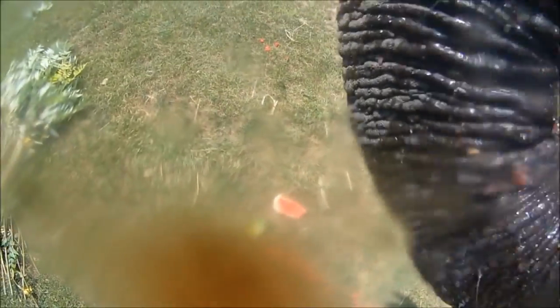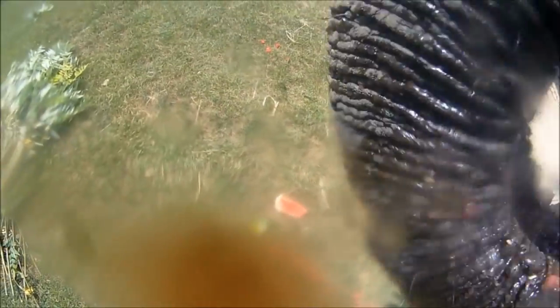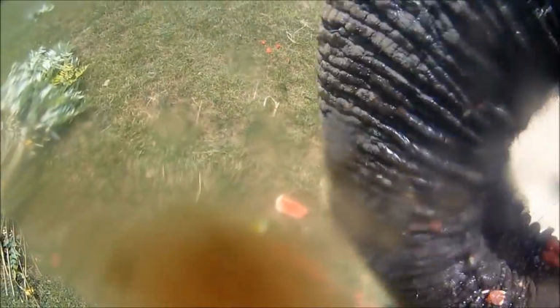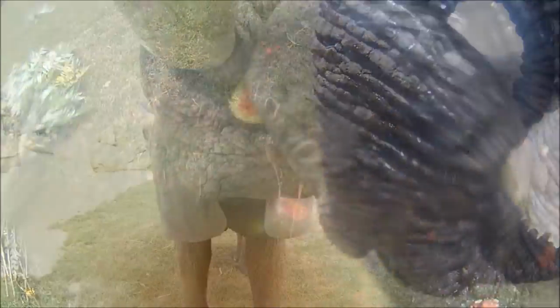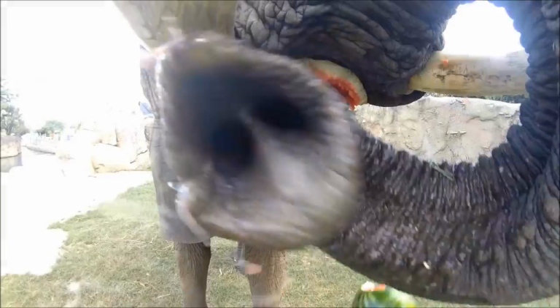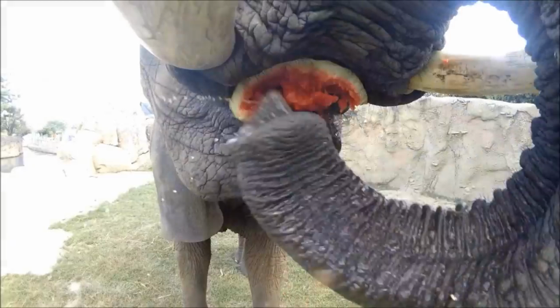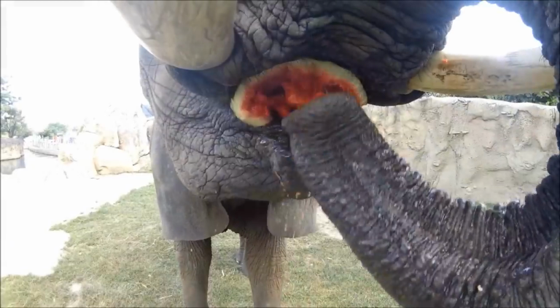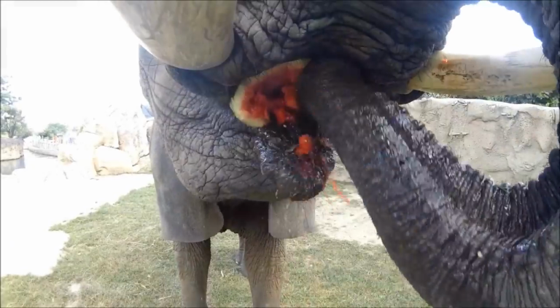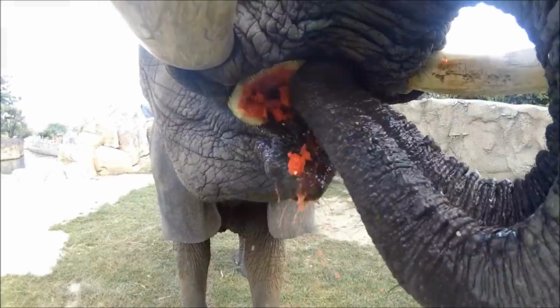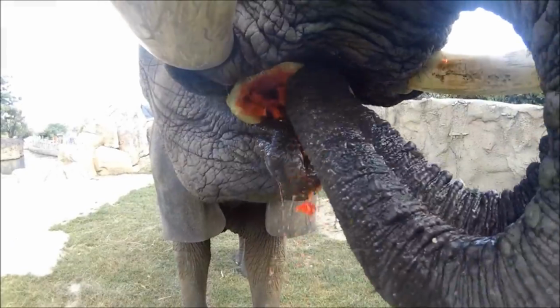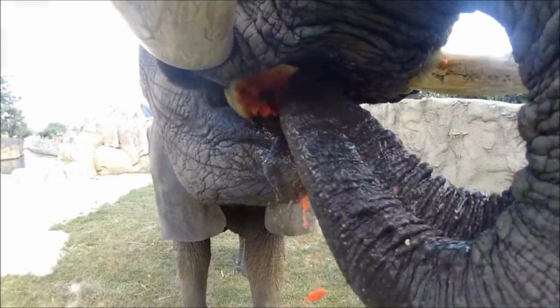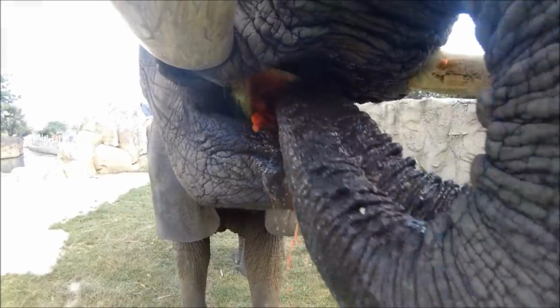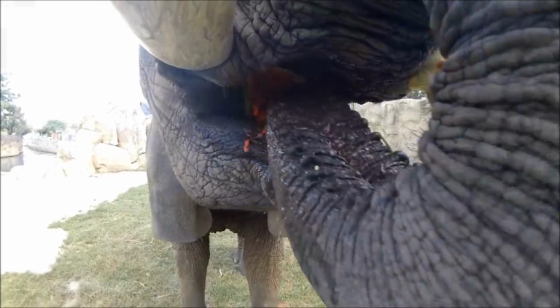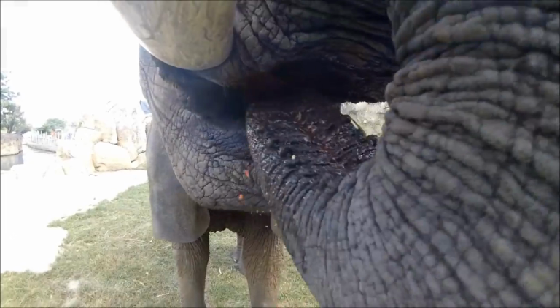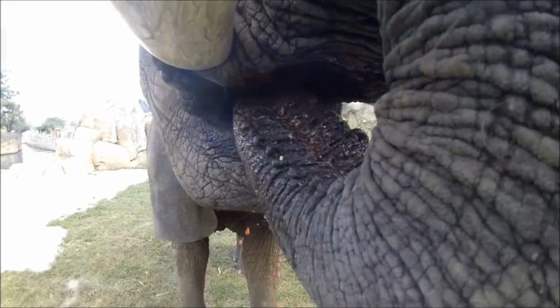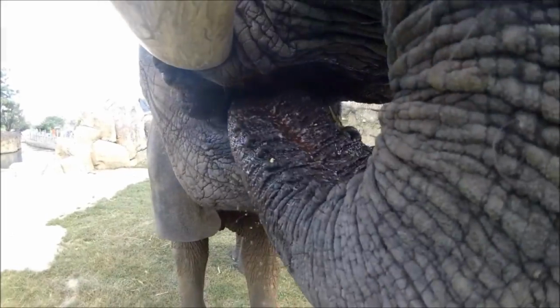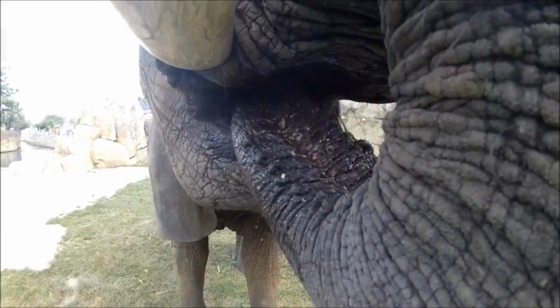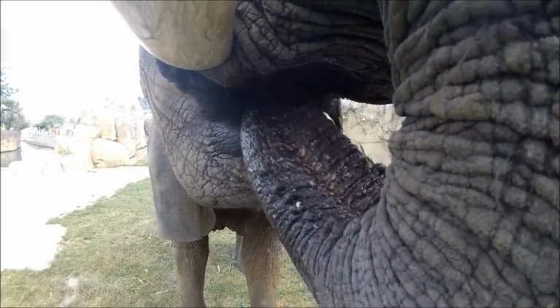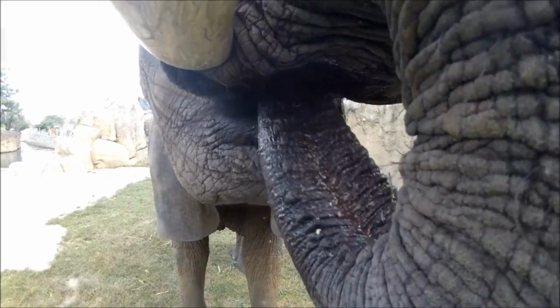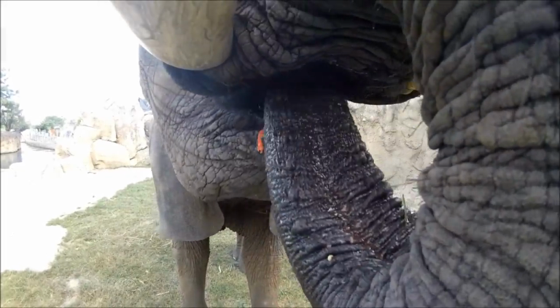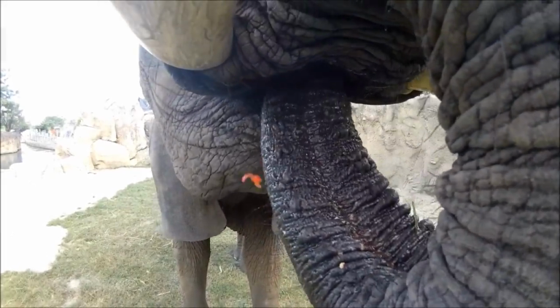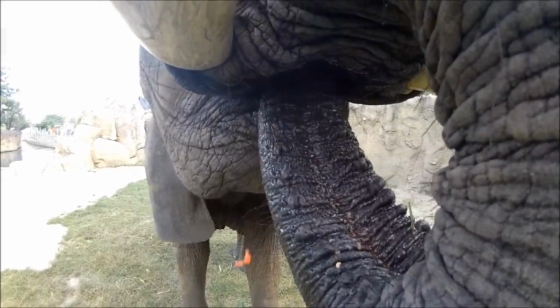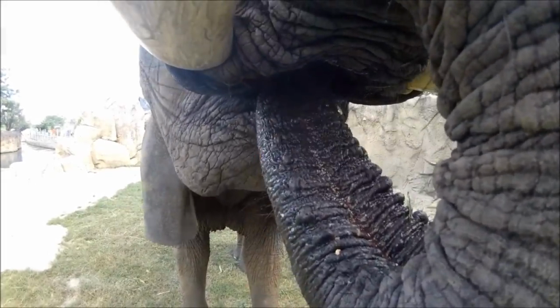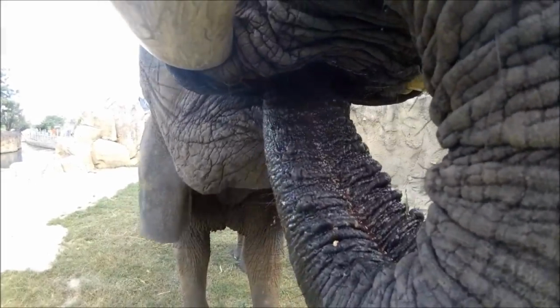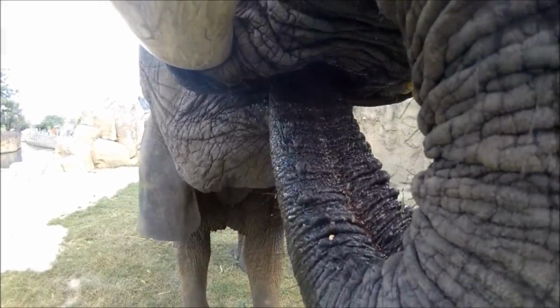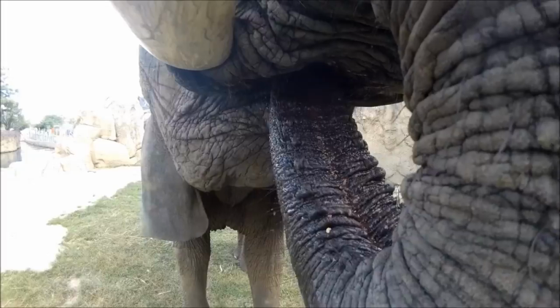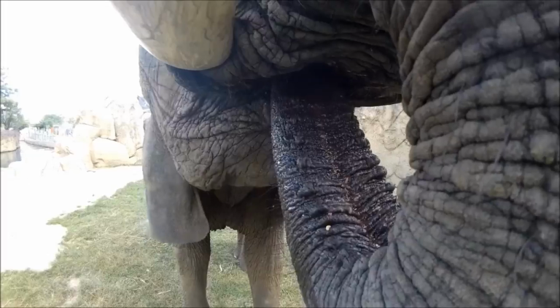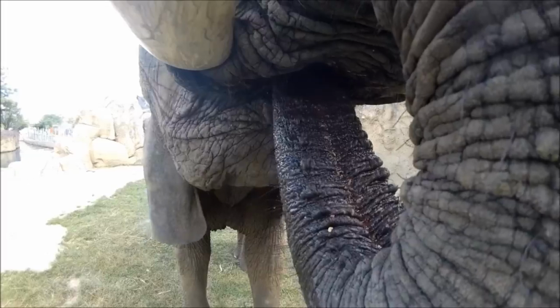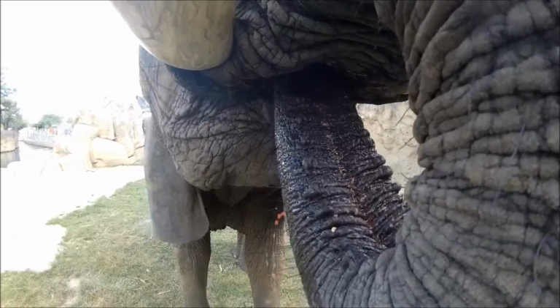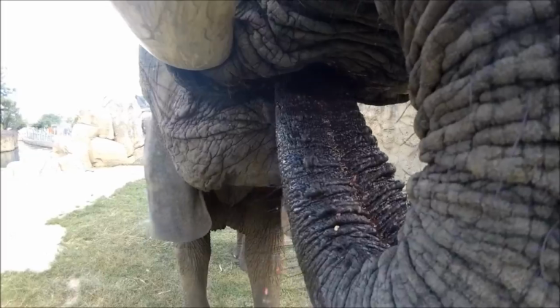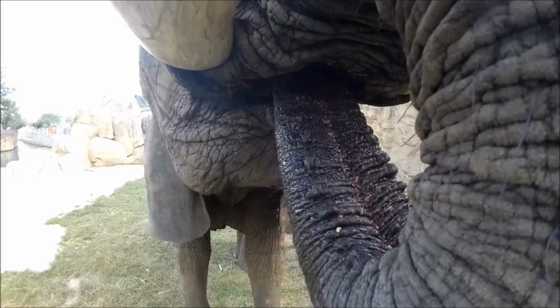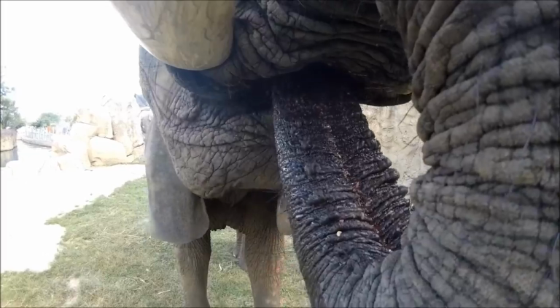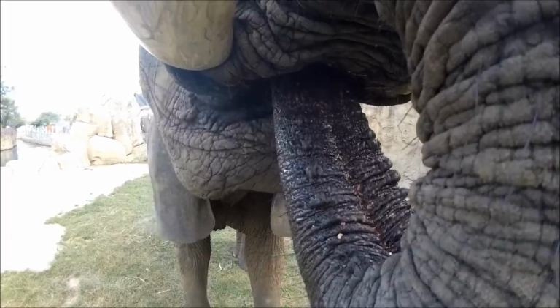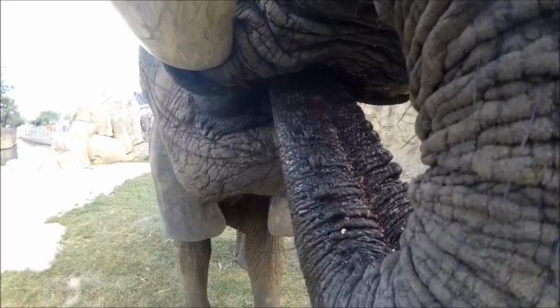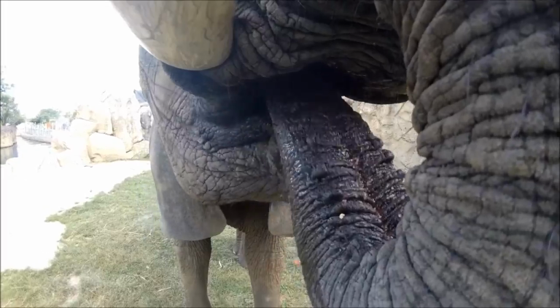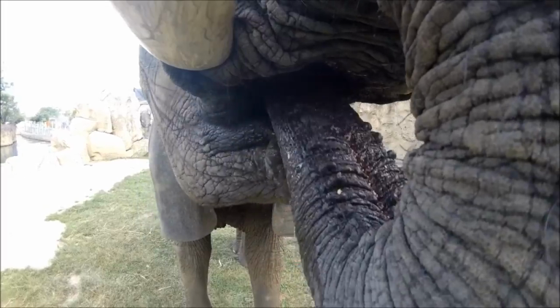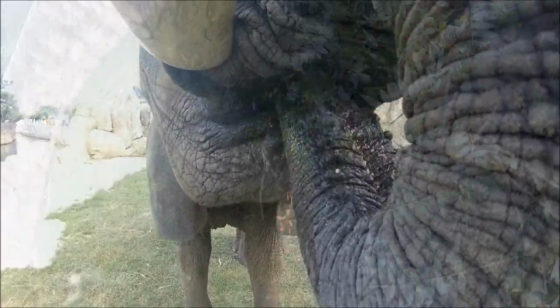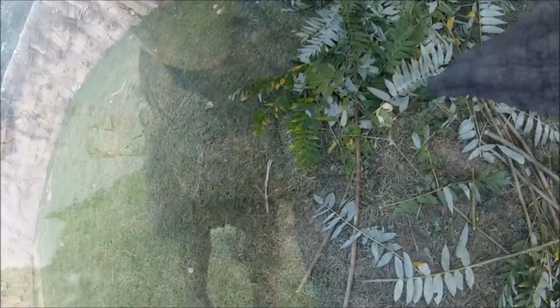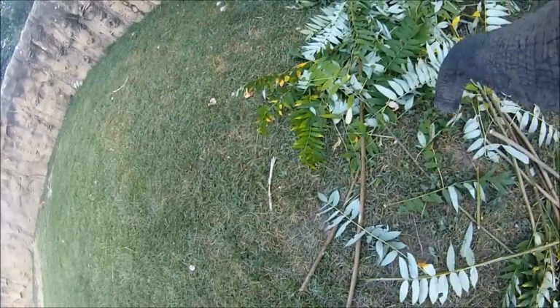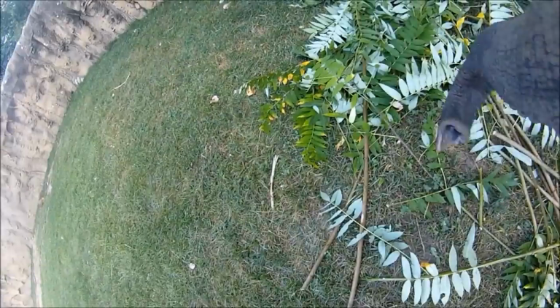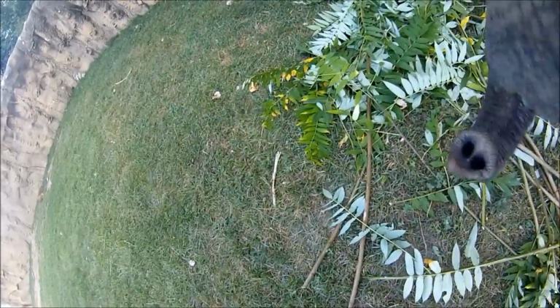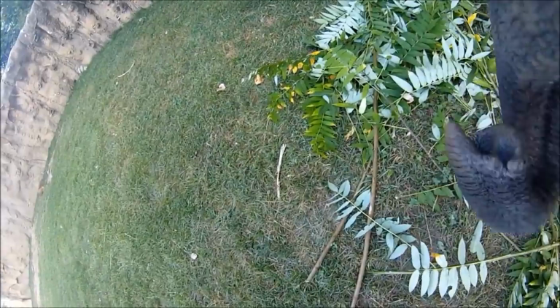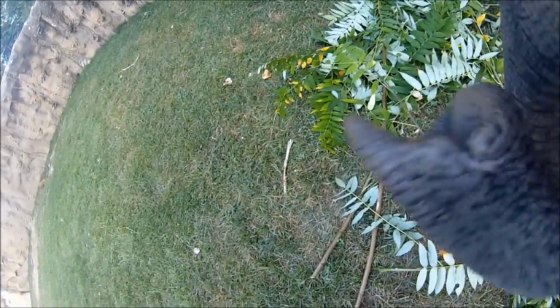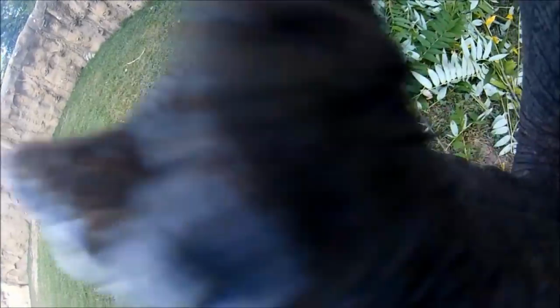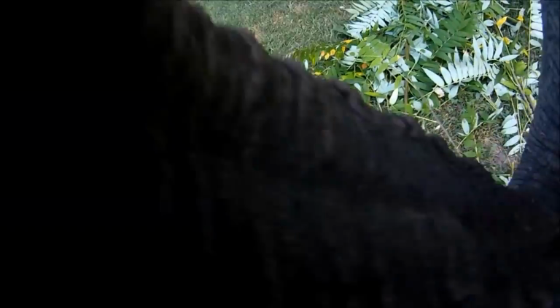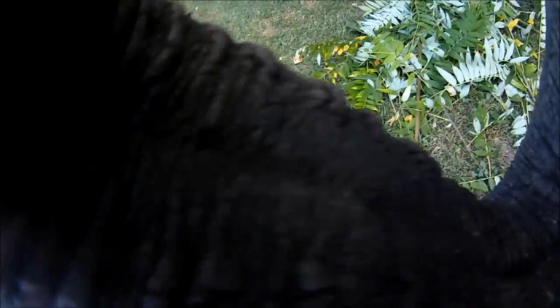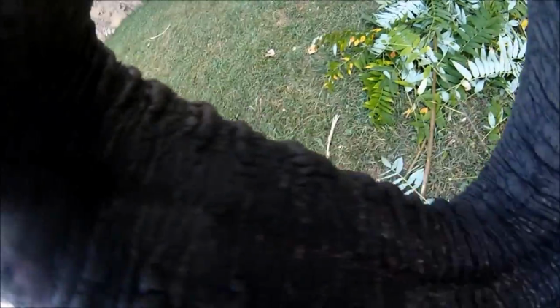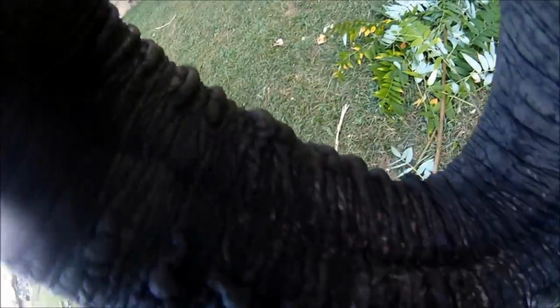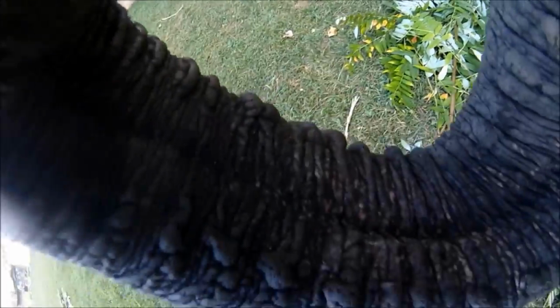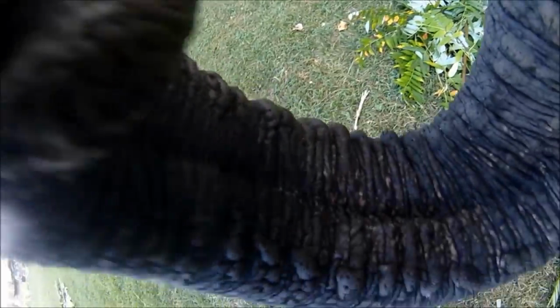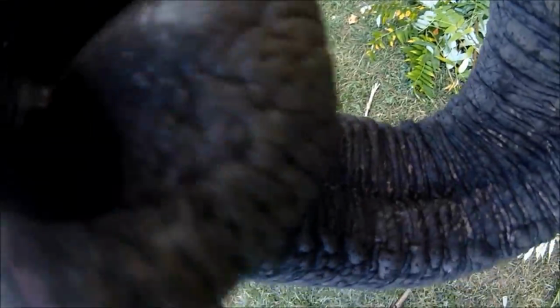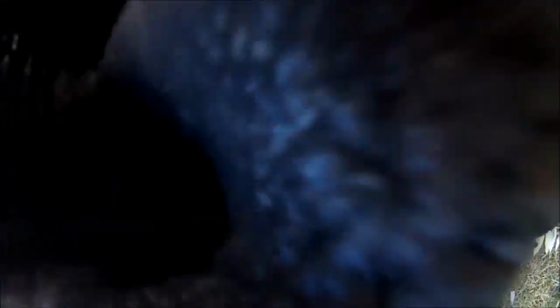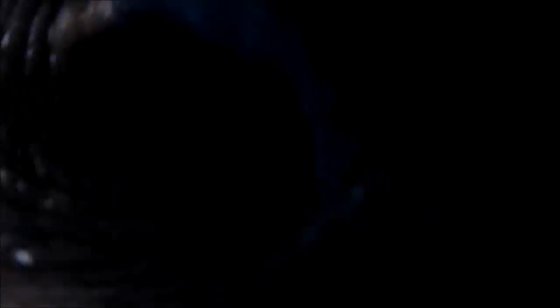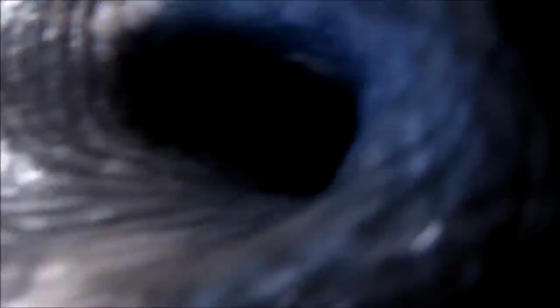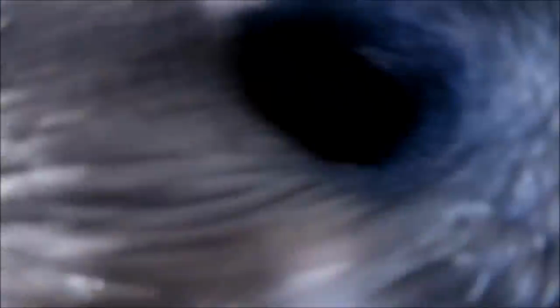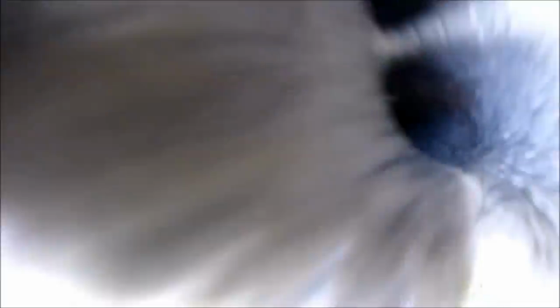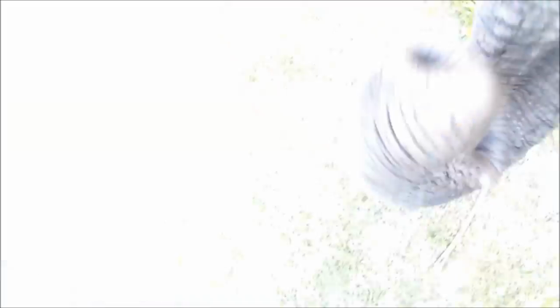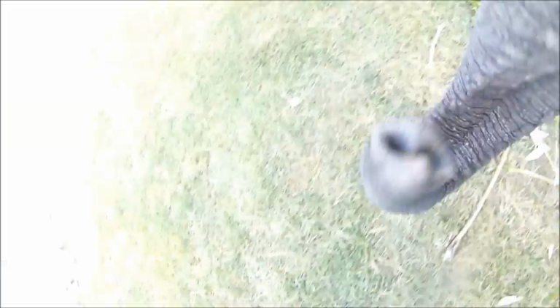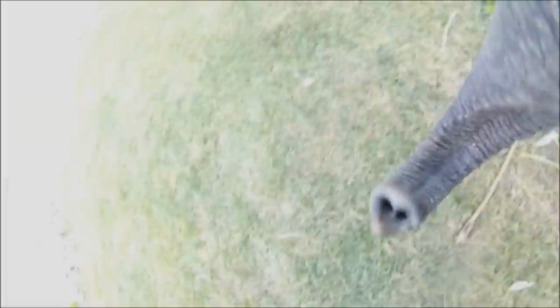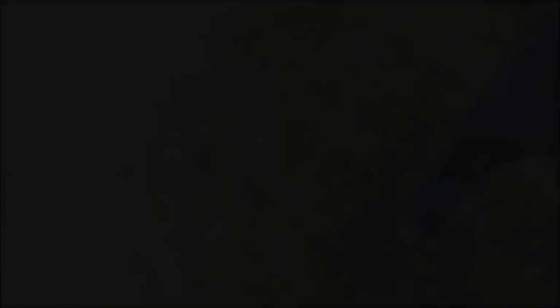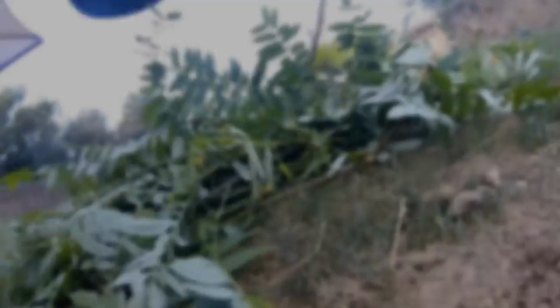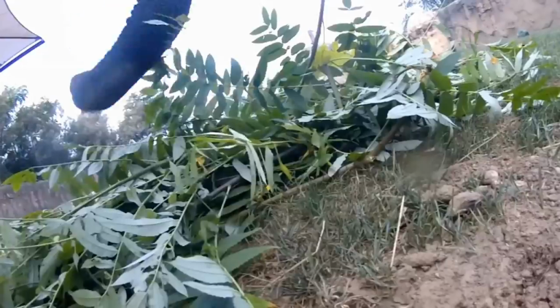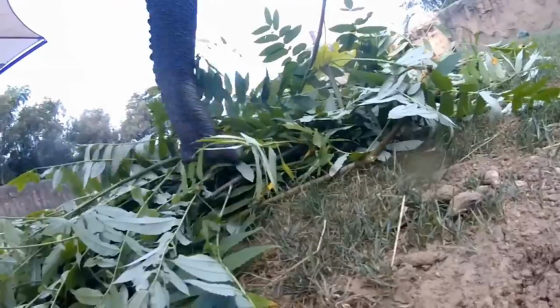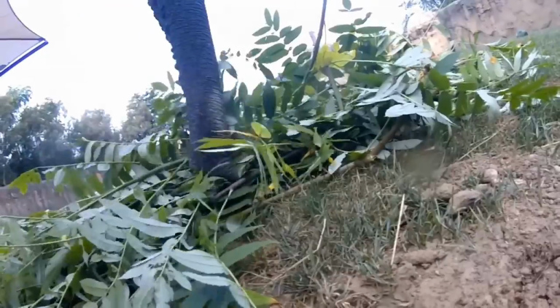Using the two finger-like extensions at the tip of her trunk, Tombie can also pinch and grip smaller items.